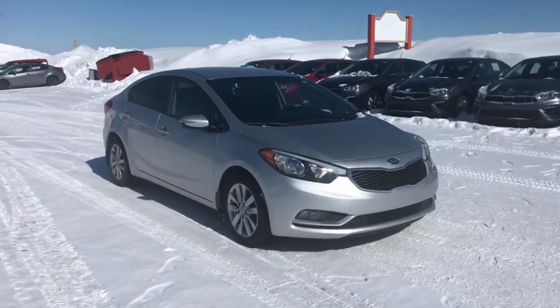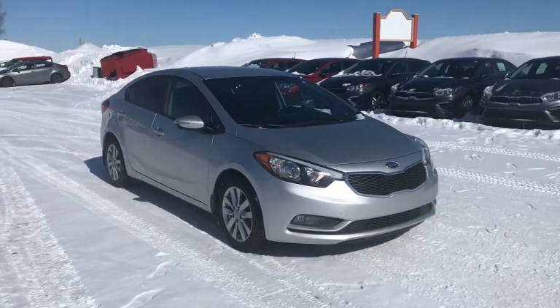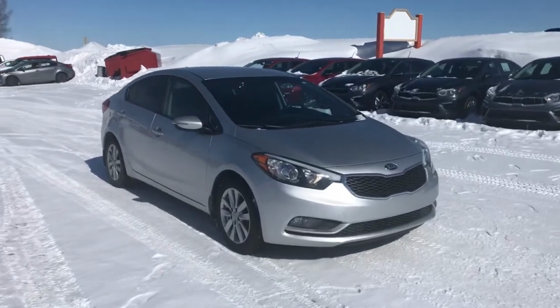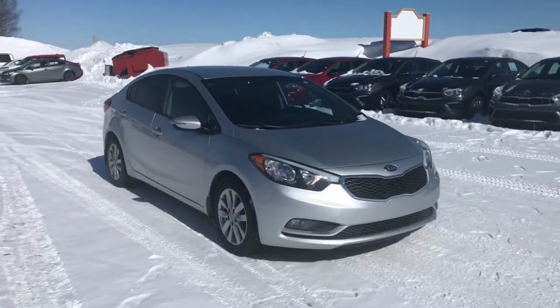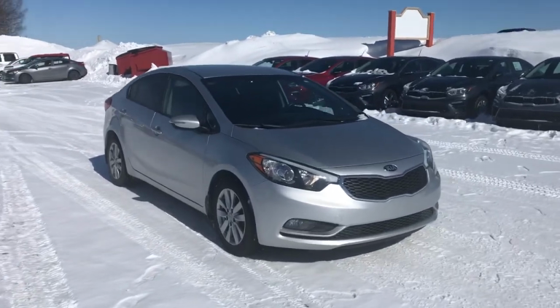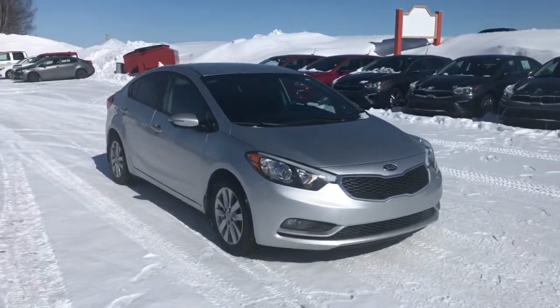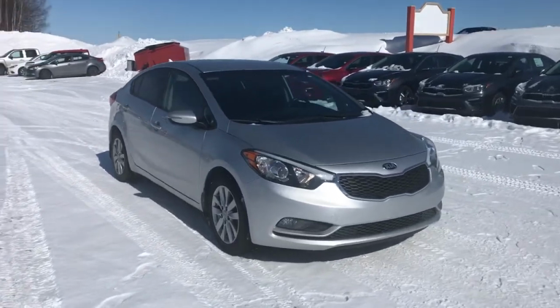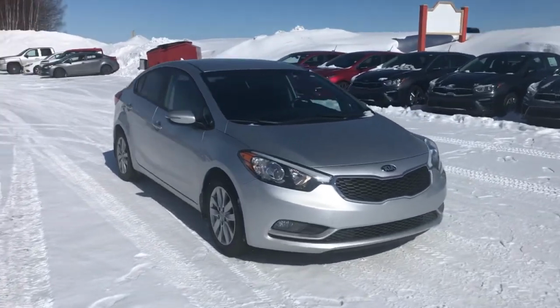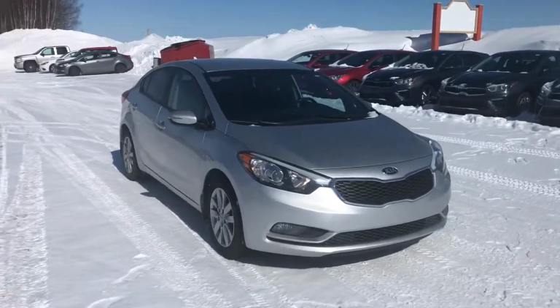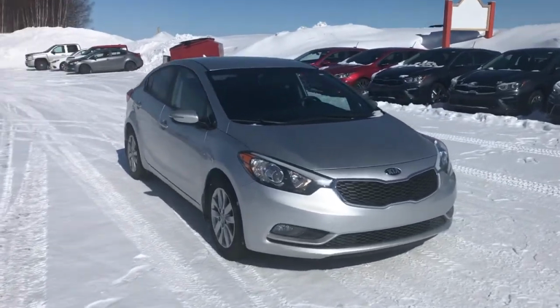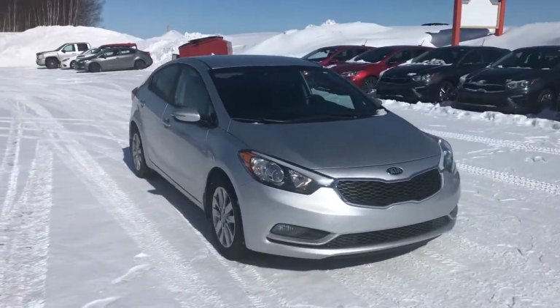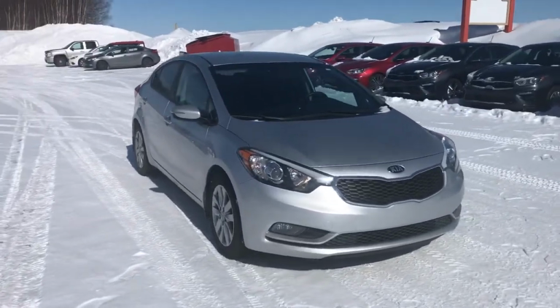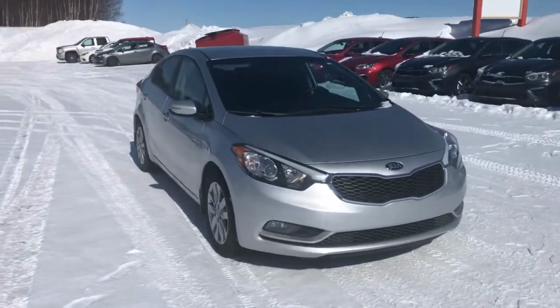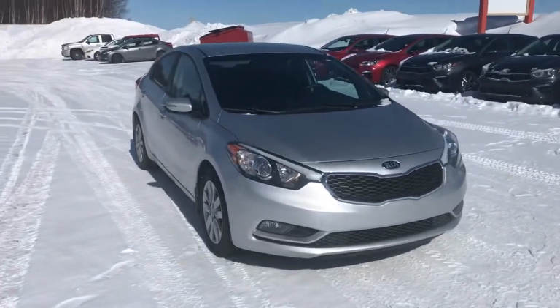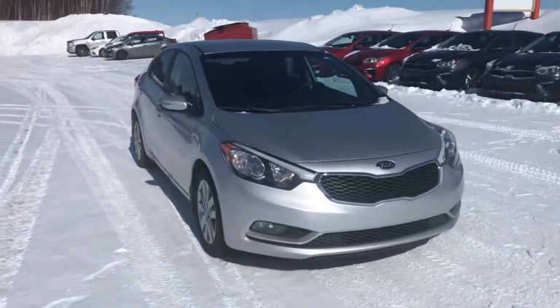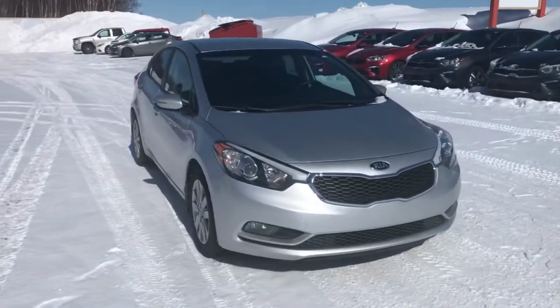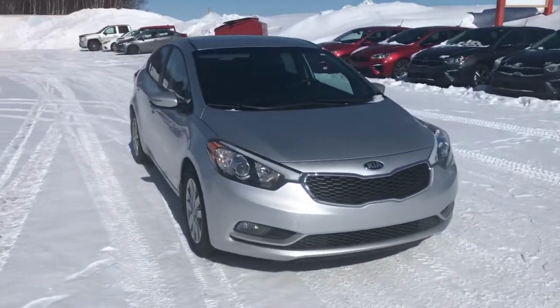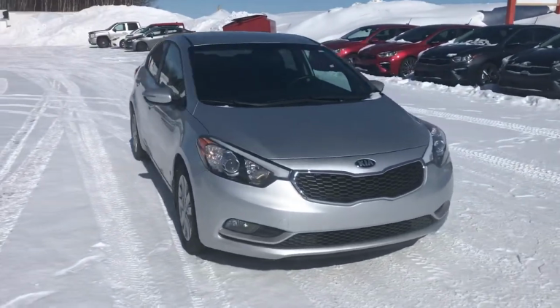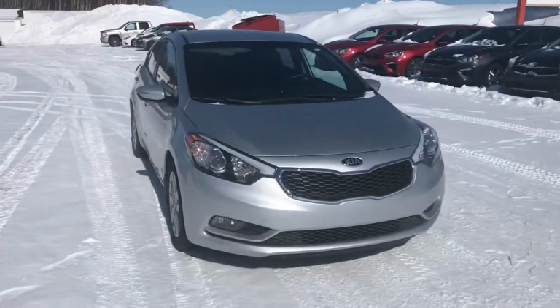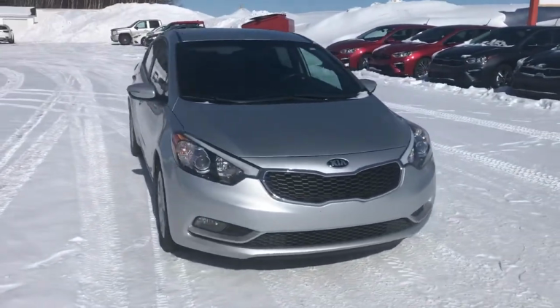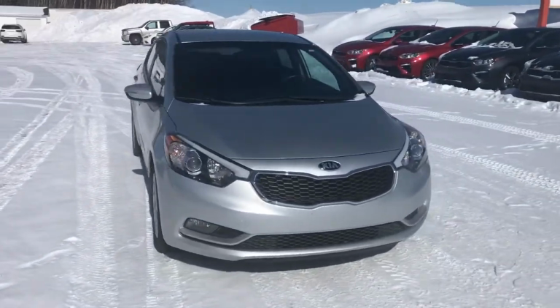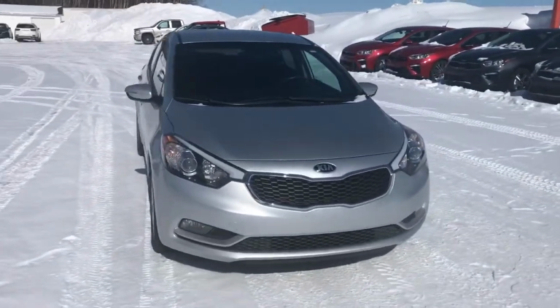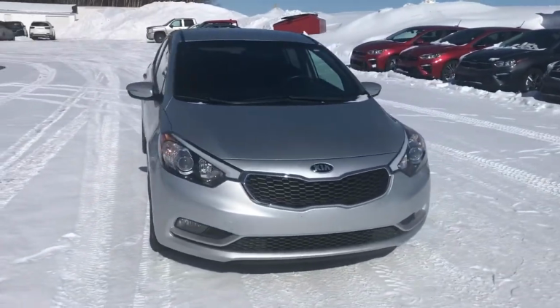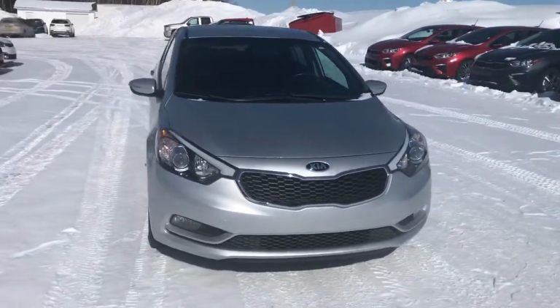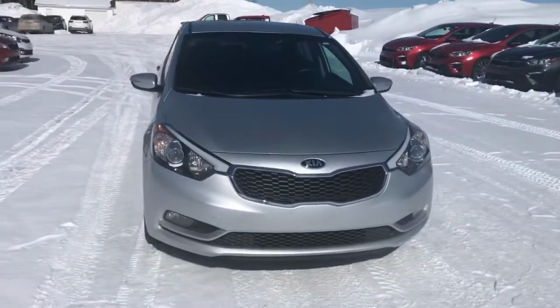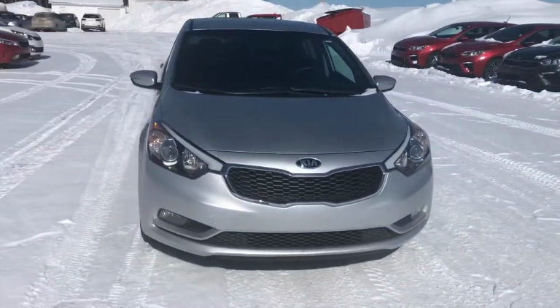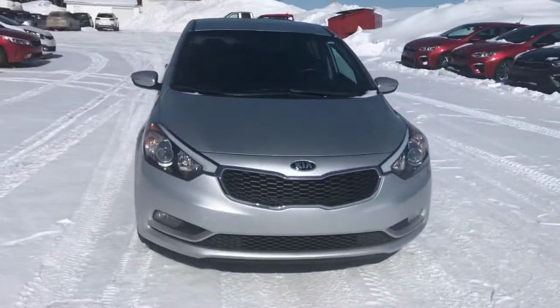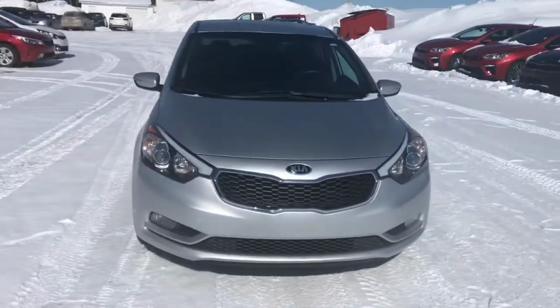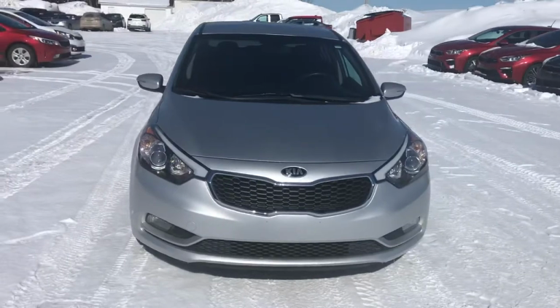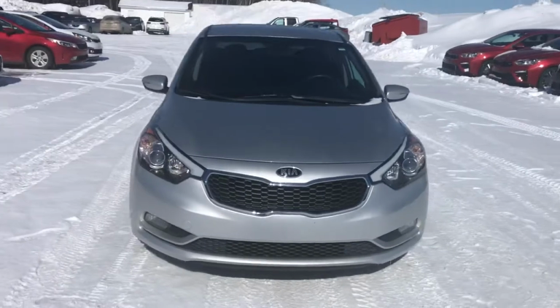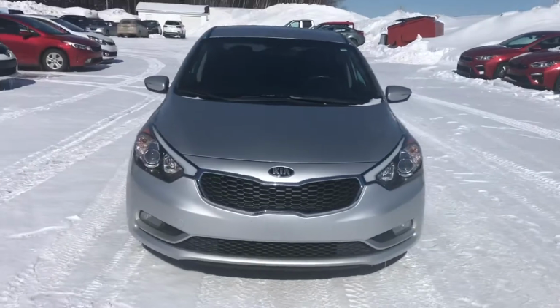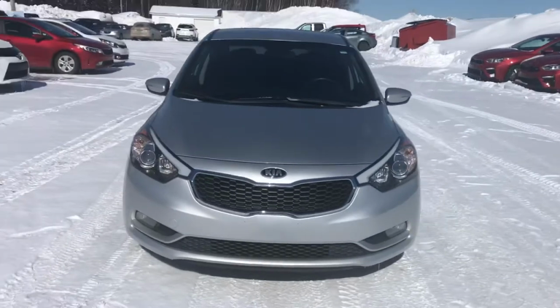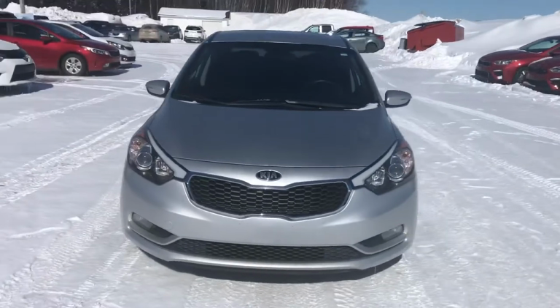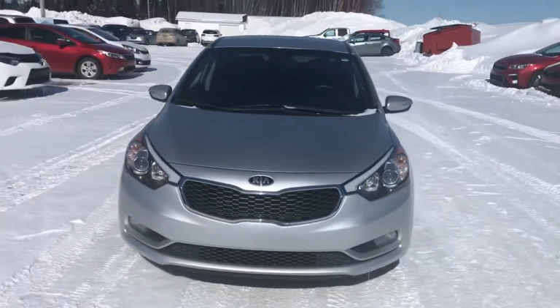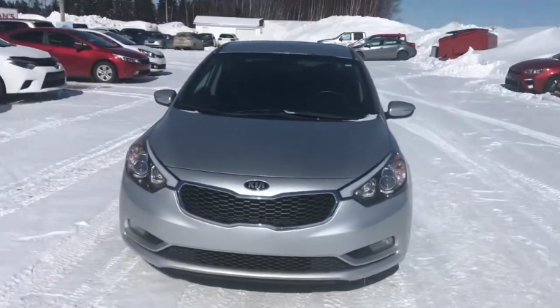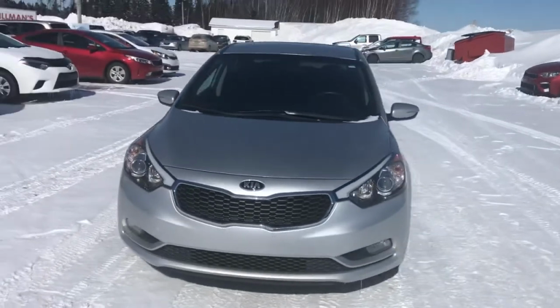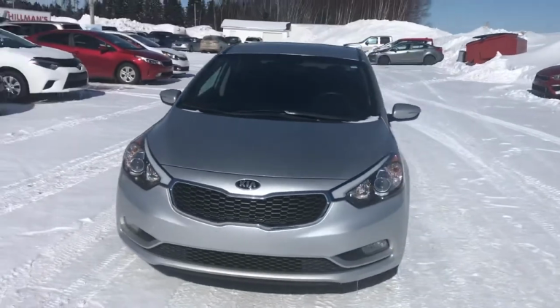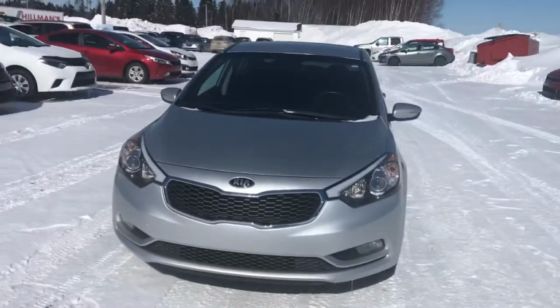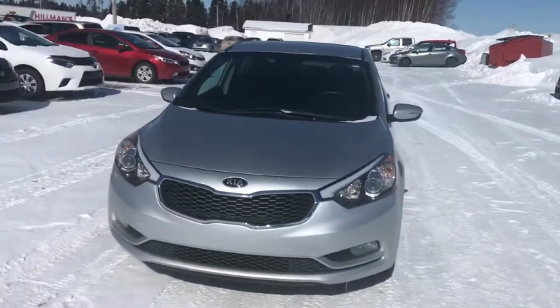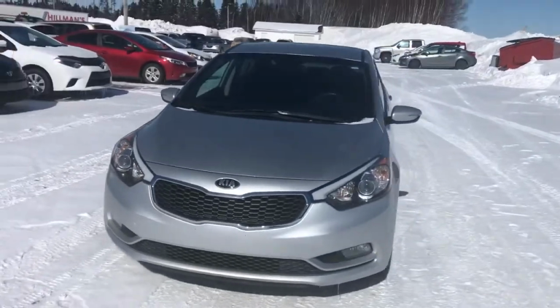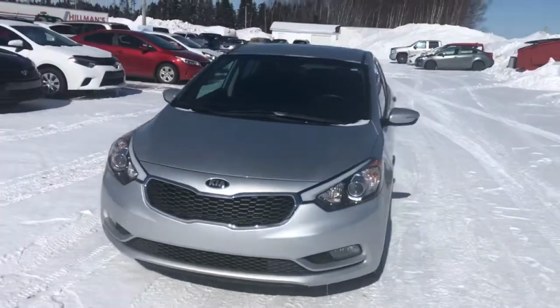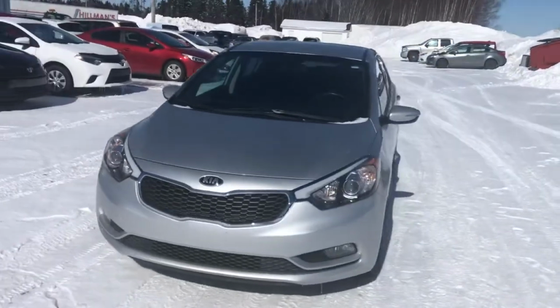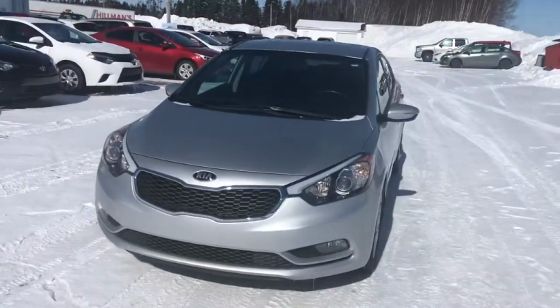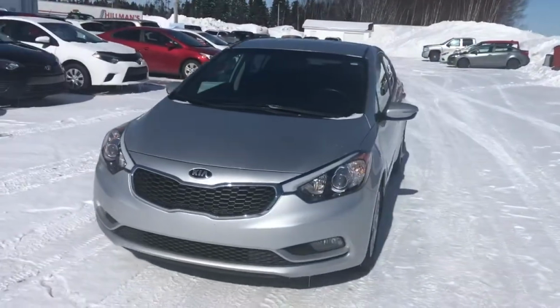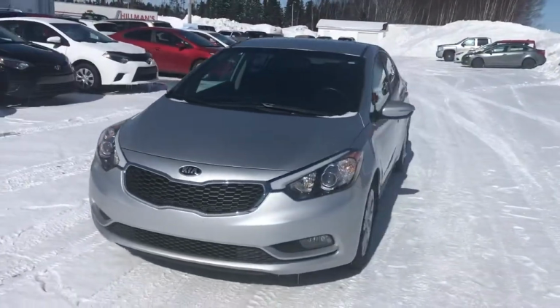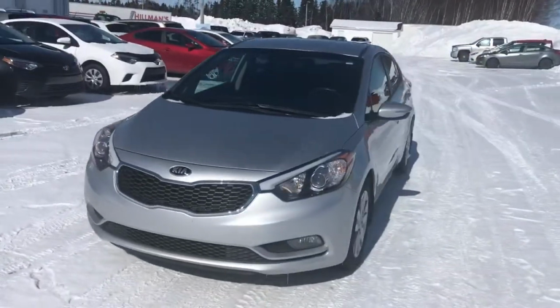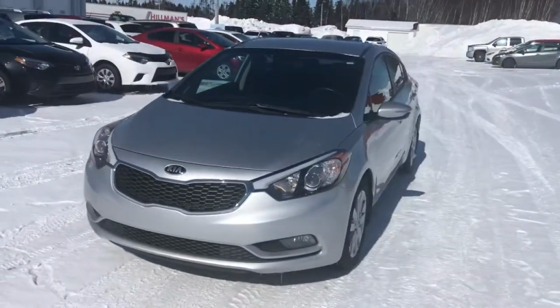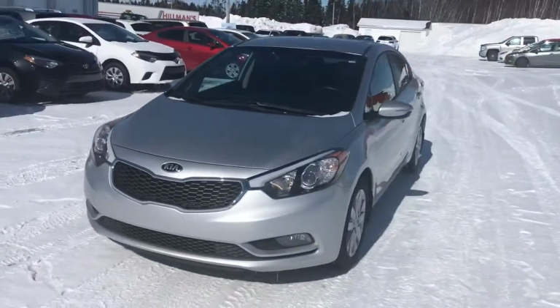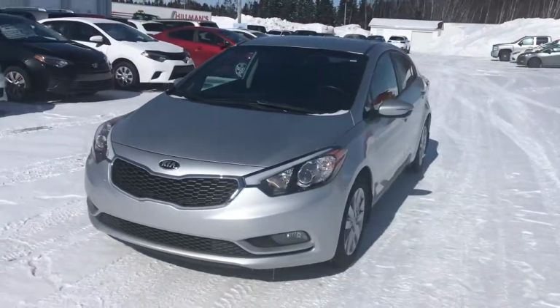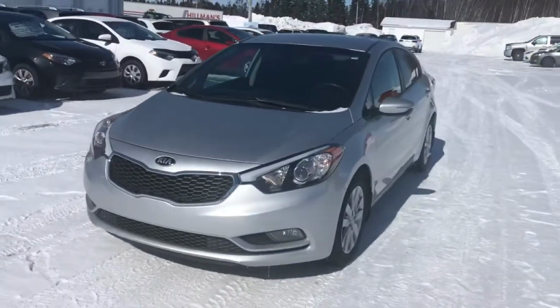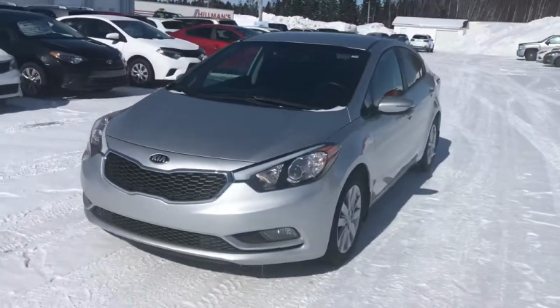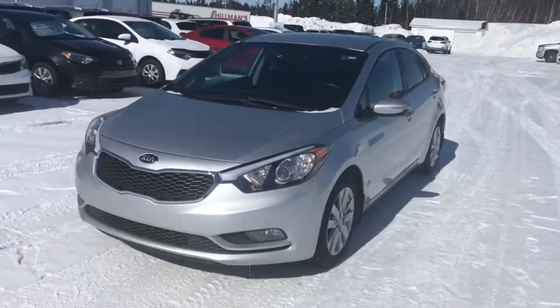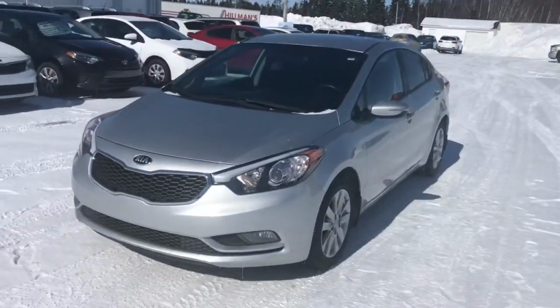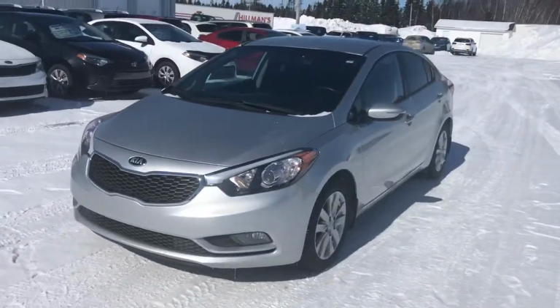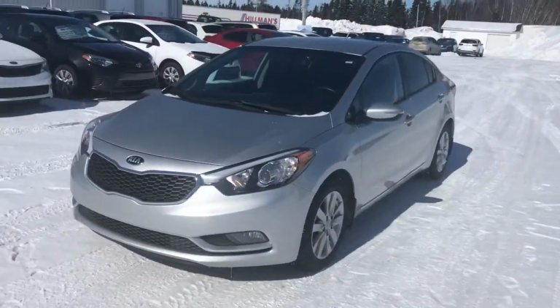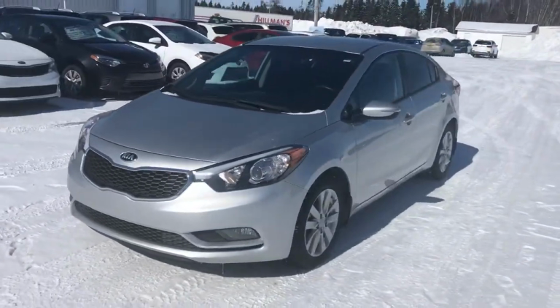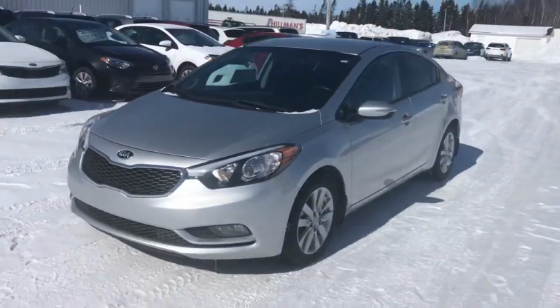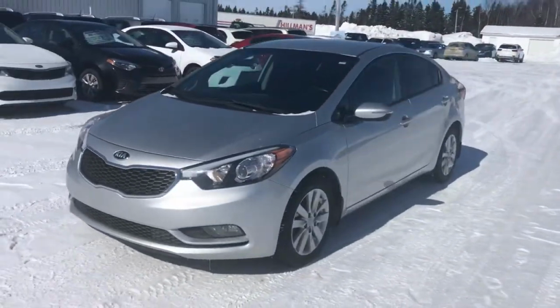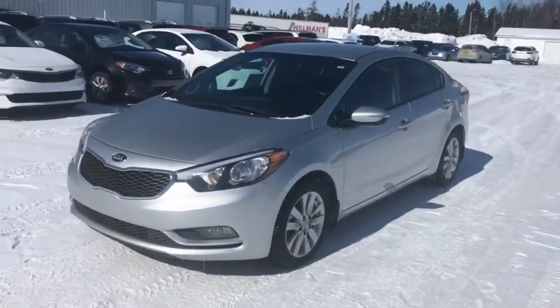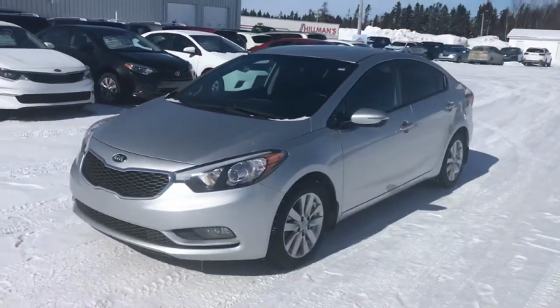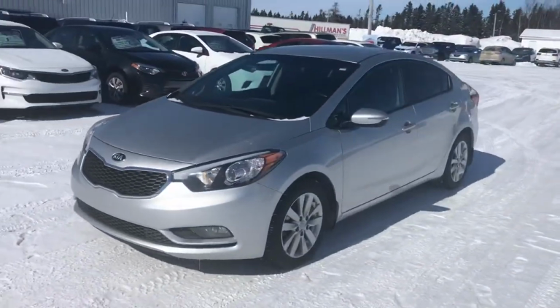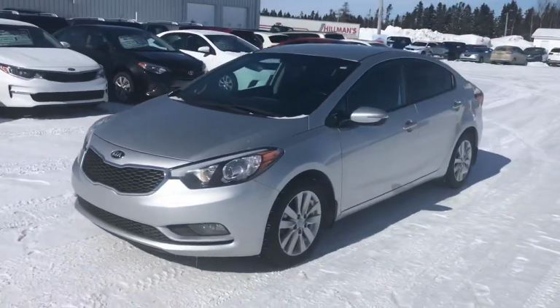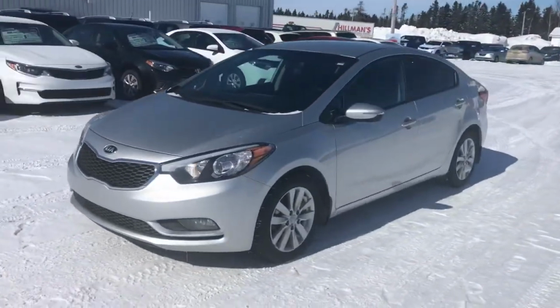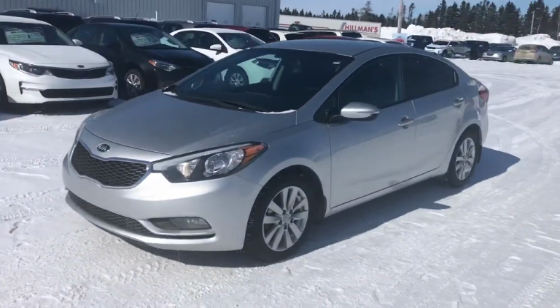Hey guys, Kenny here at Gander Kia. I'll take a second and show you this beautiful 2015 Kia Forte LX.